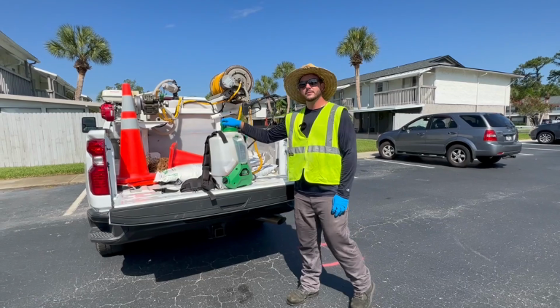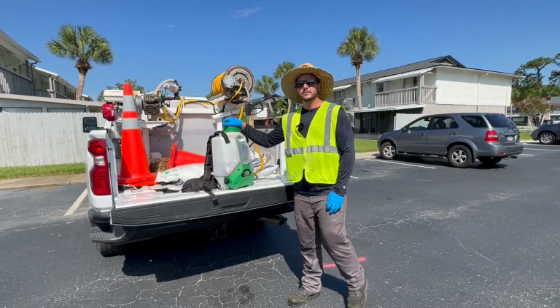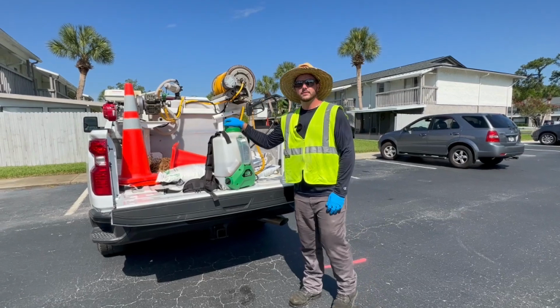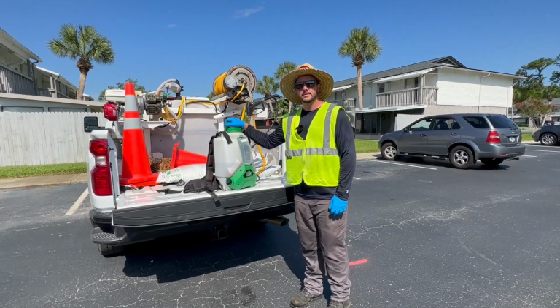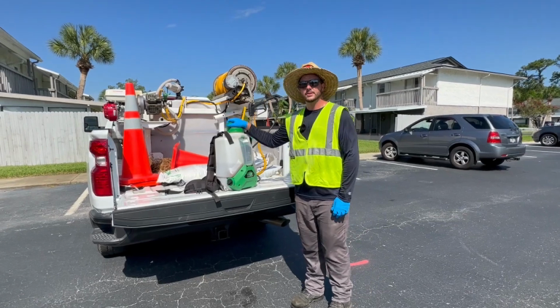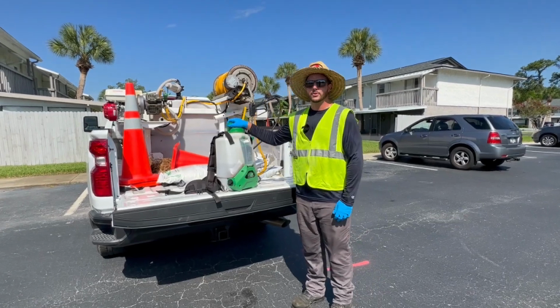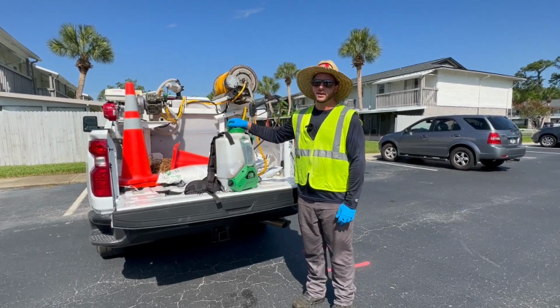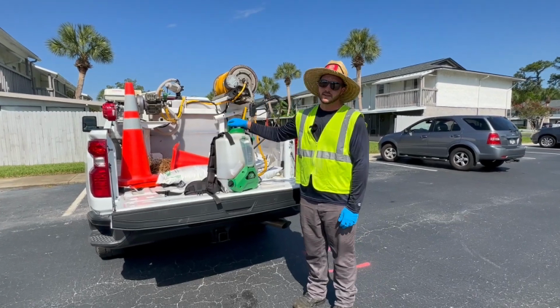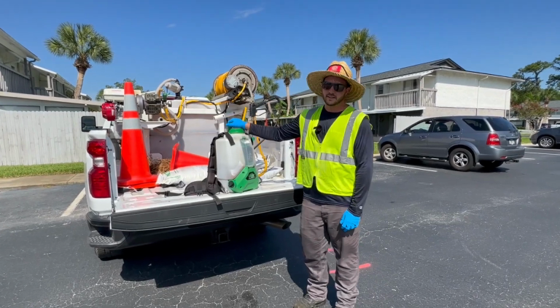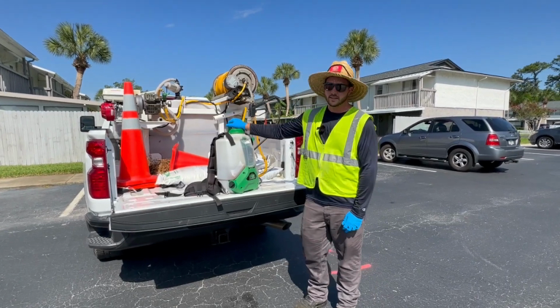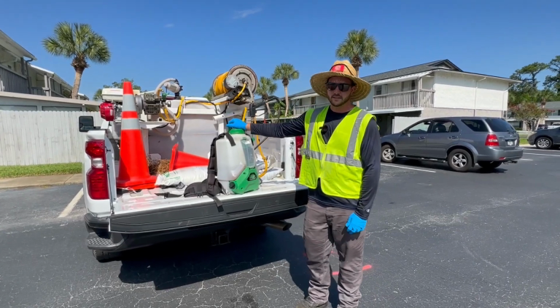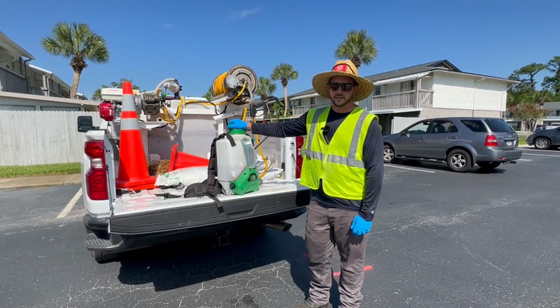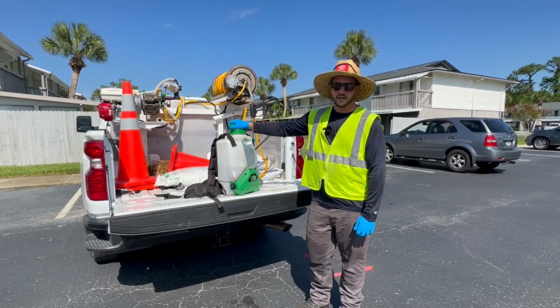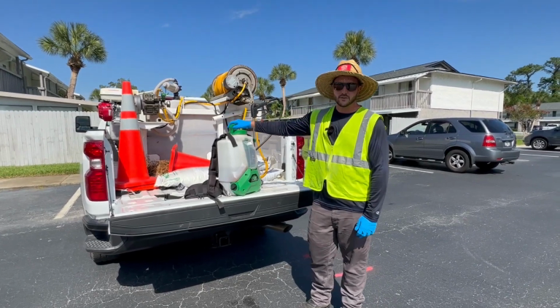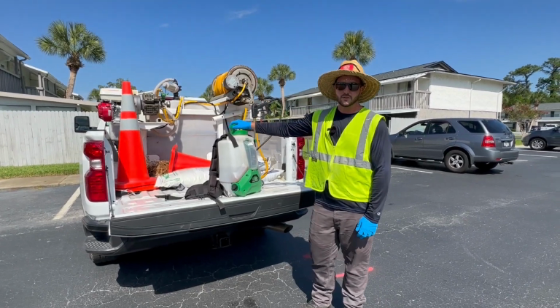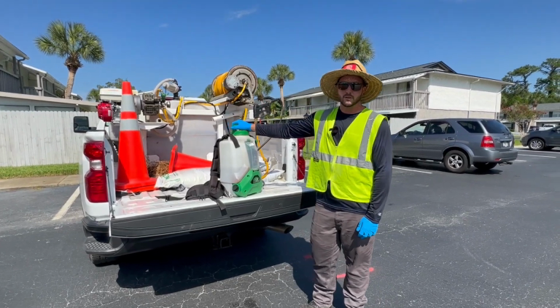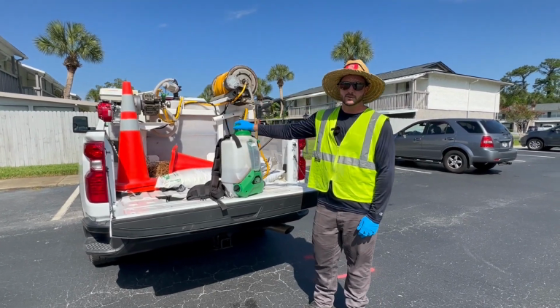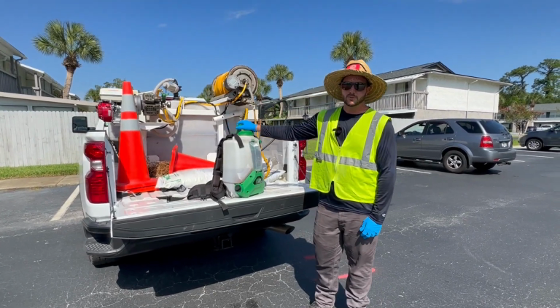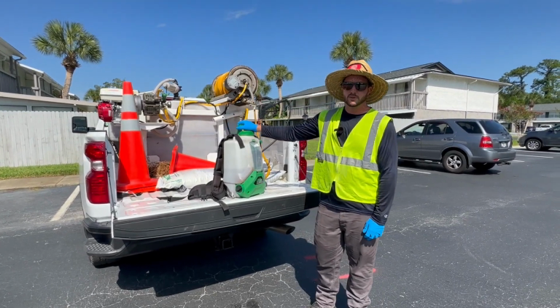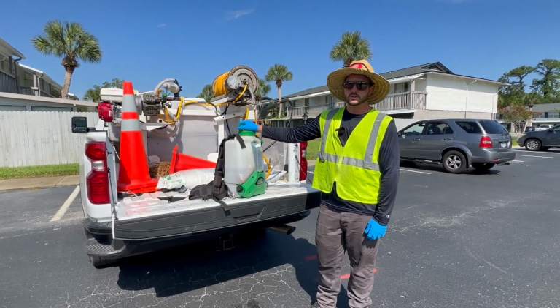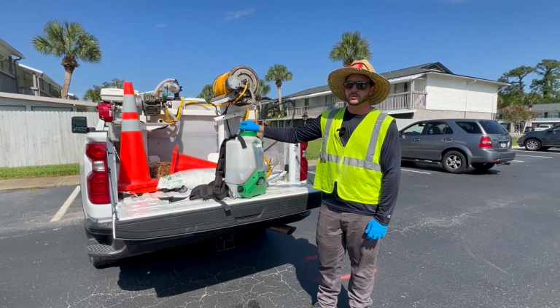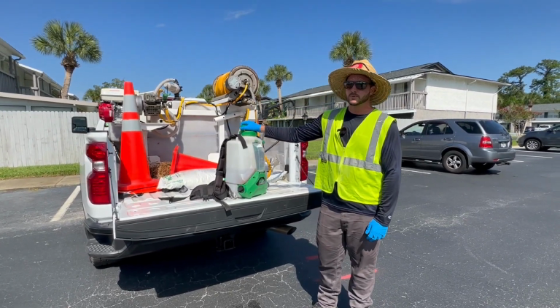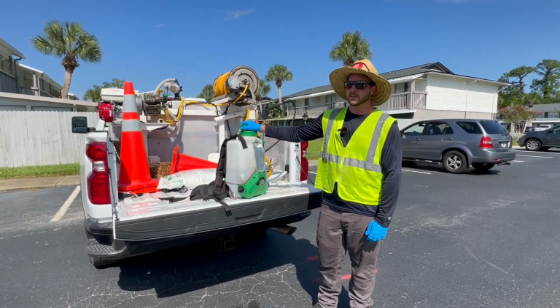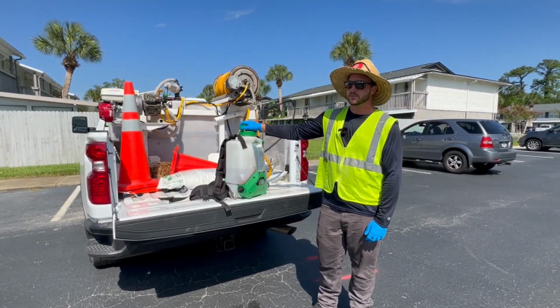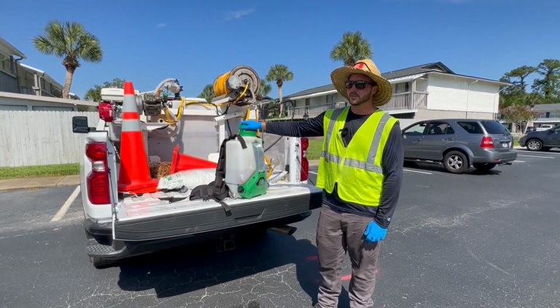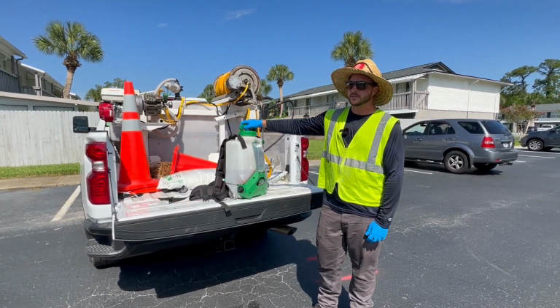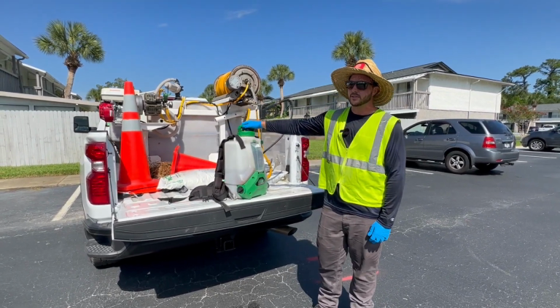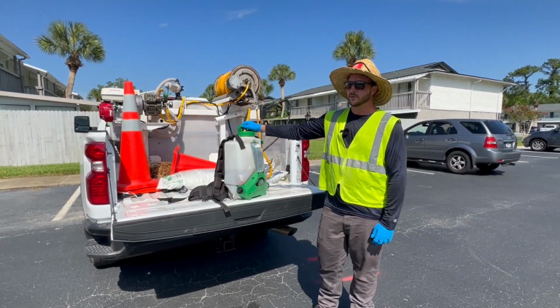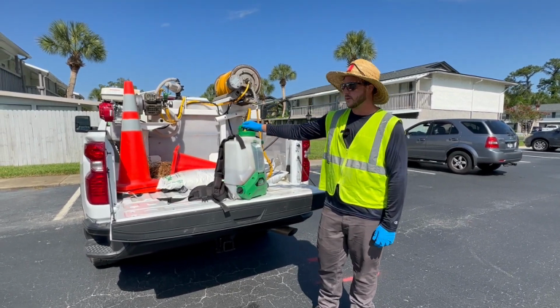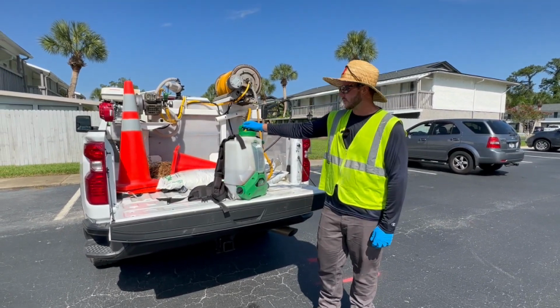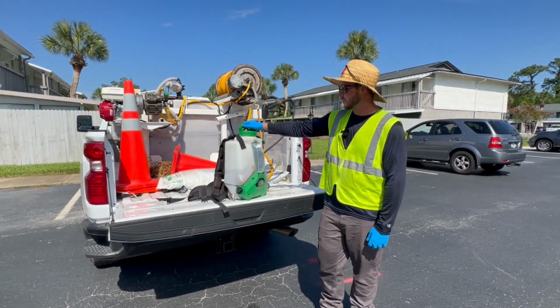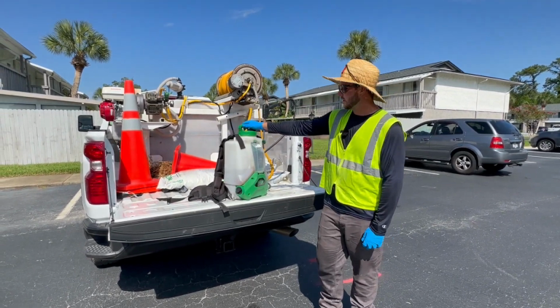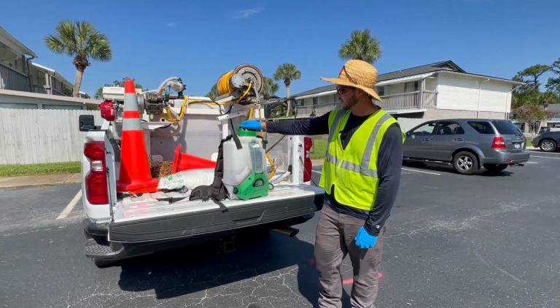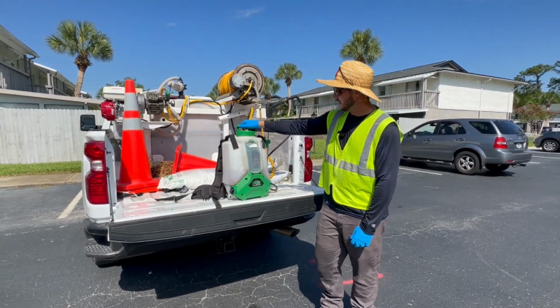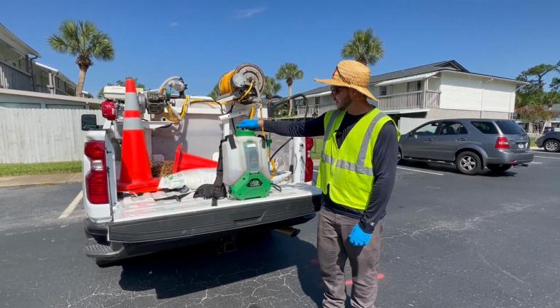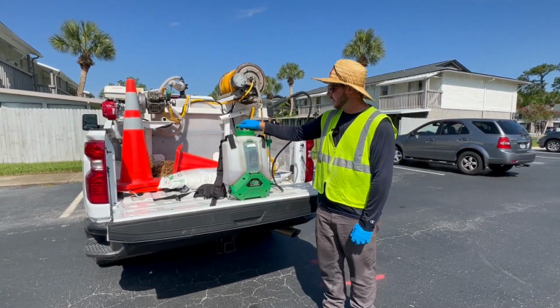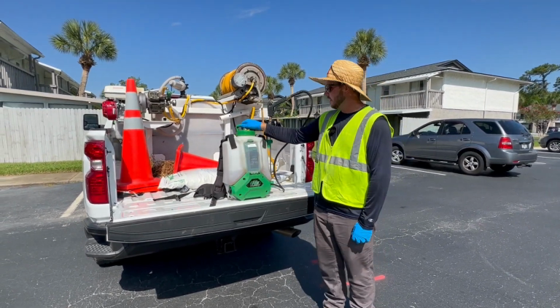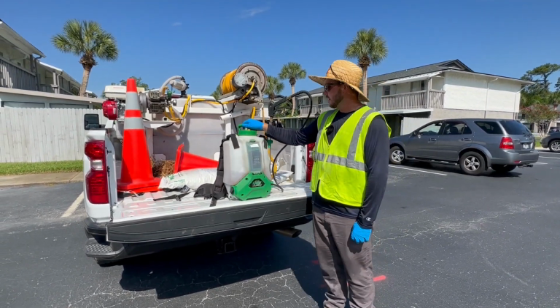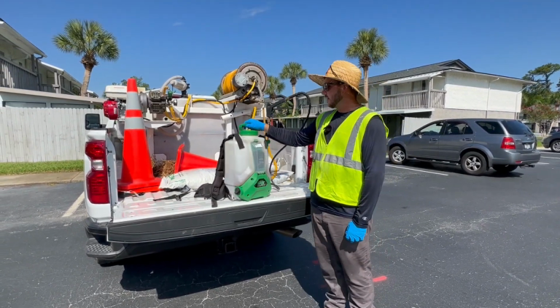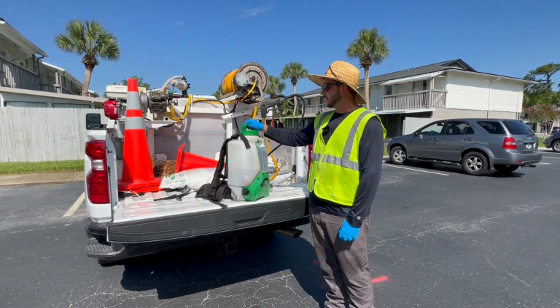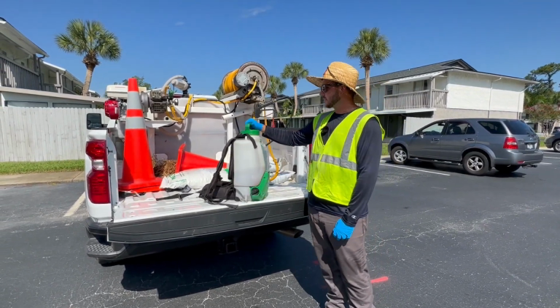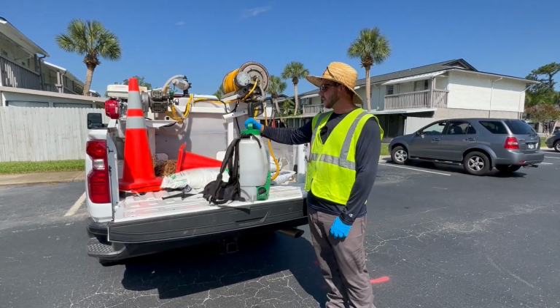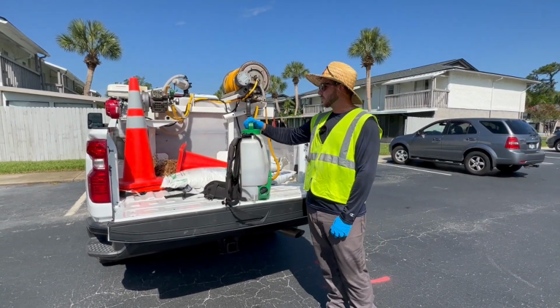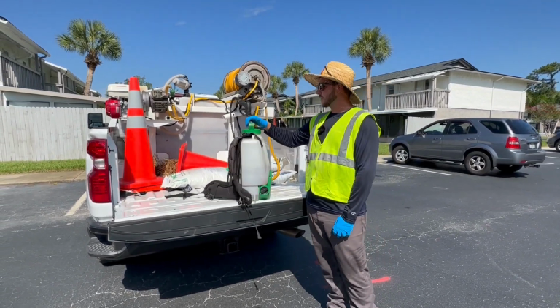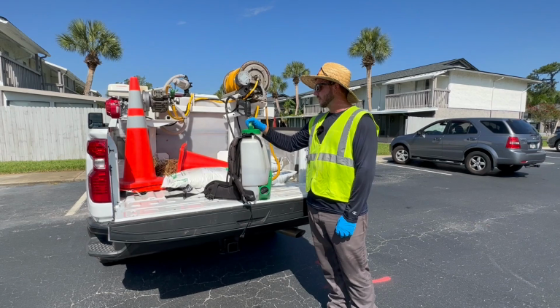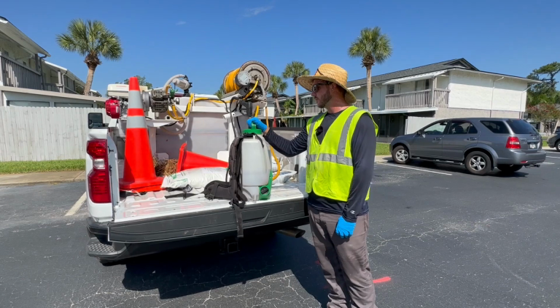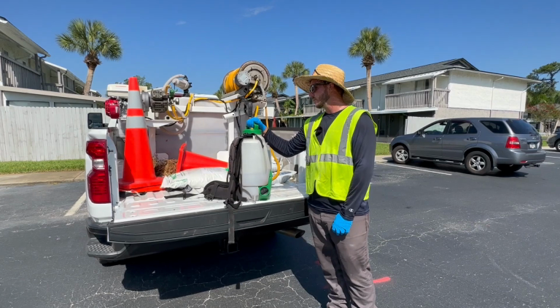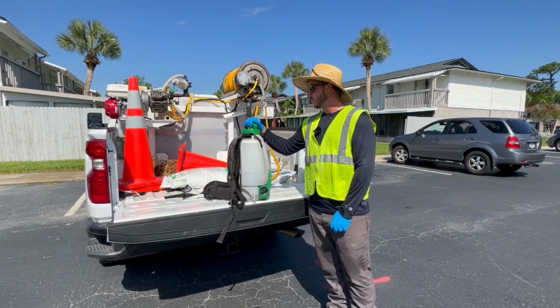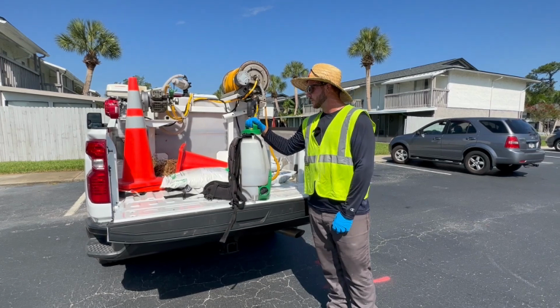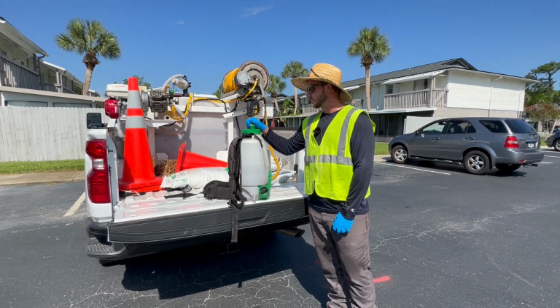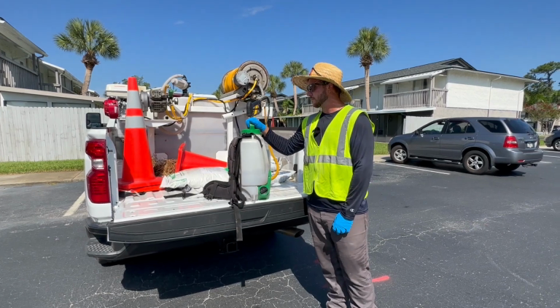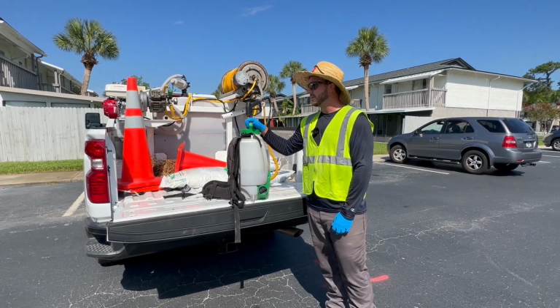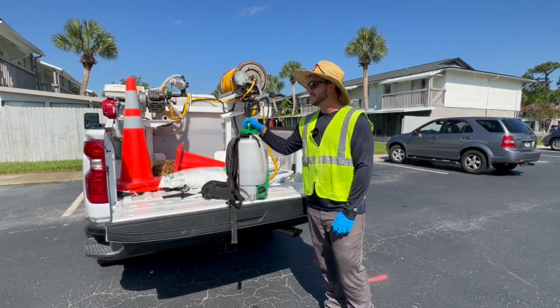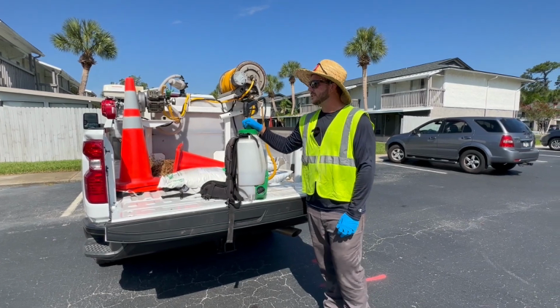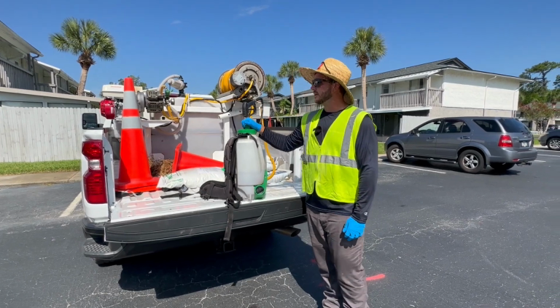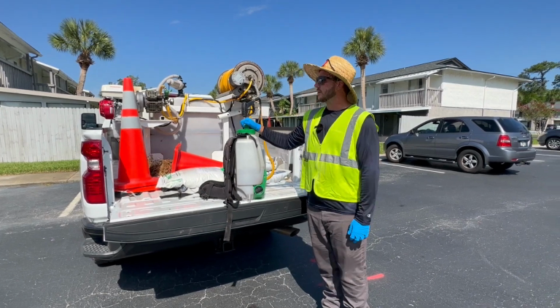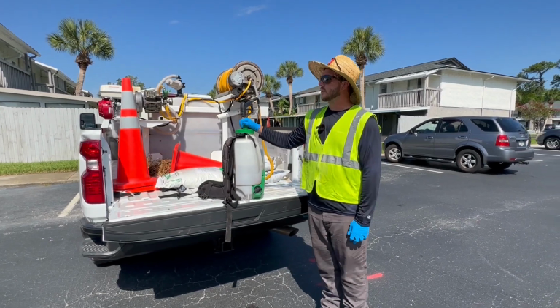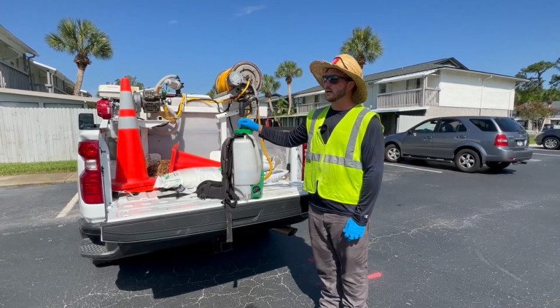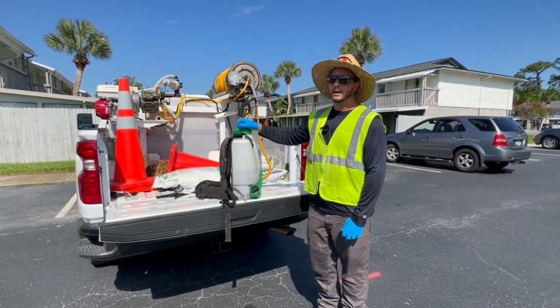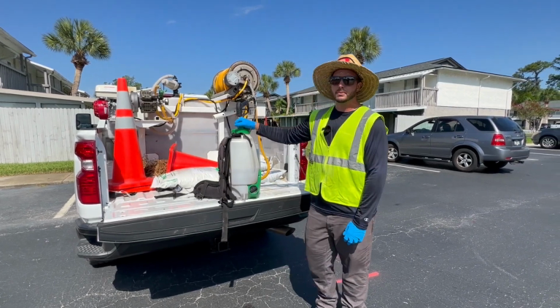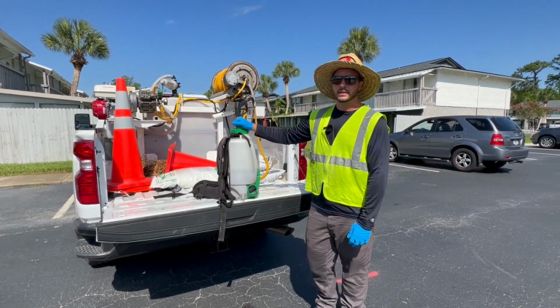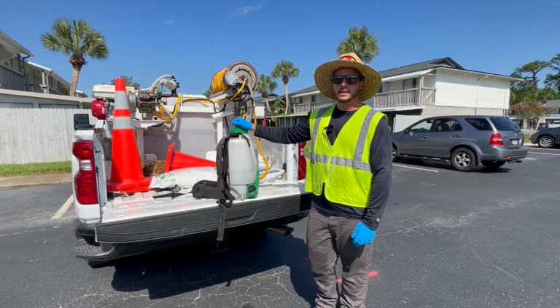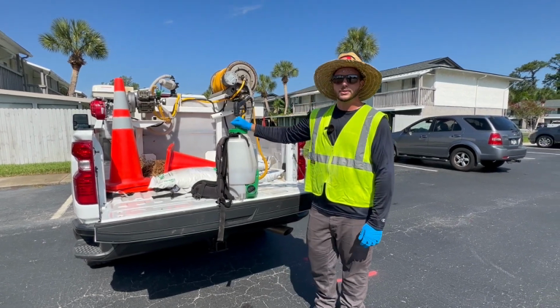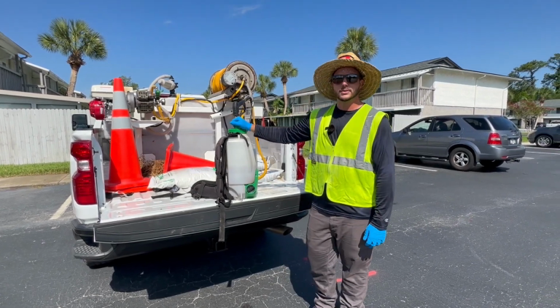It's Ryan again, the agronomics production specialist here at Rockaway. And today we're going to do some PGR applications.